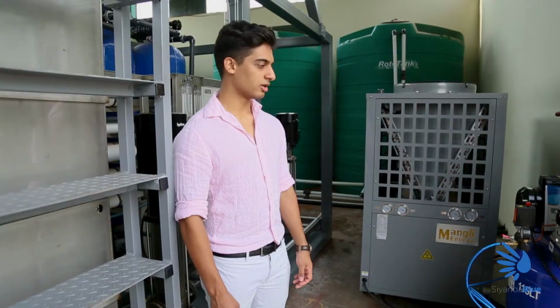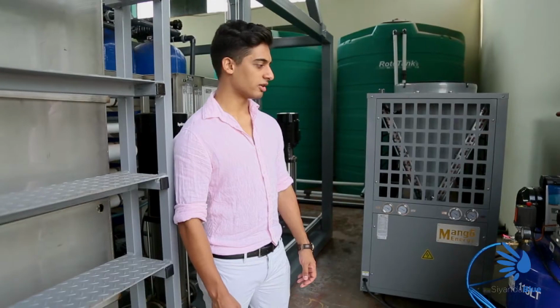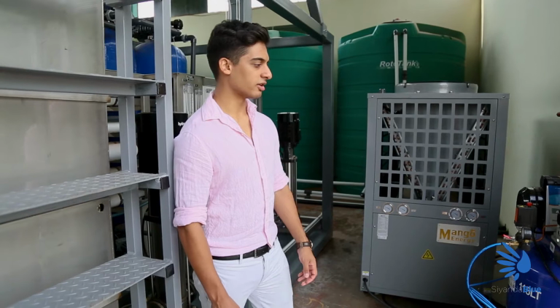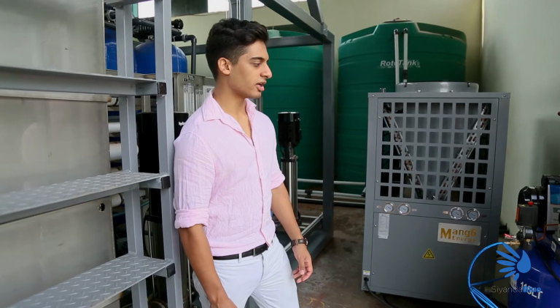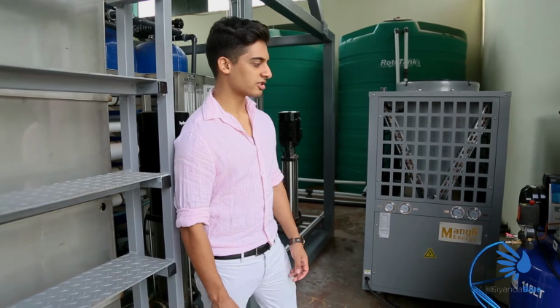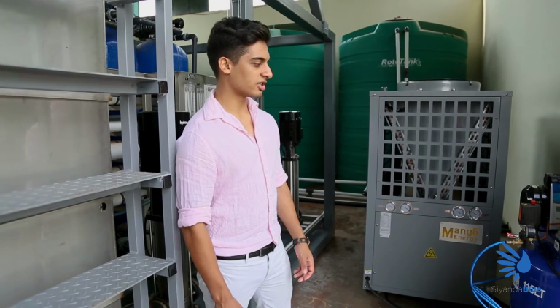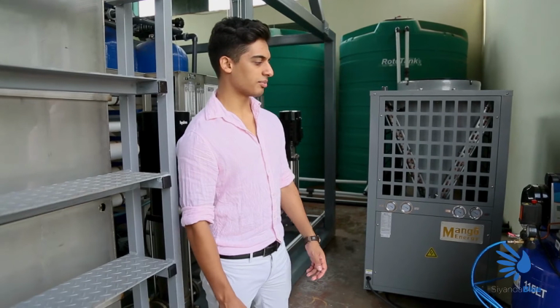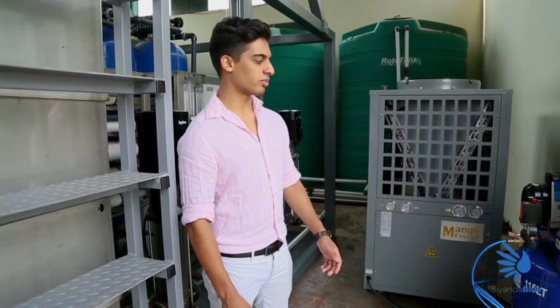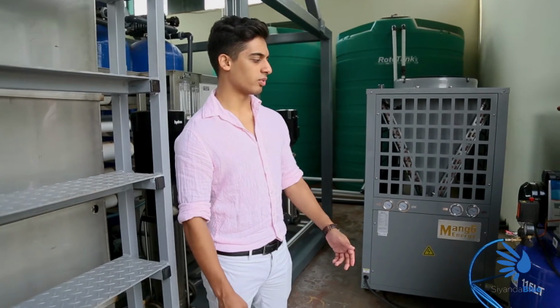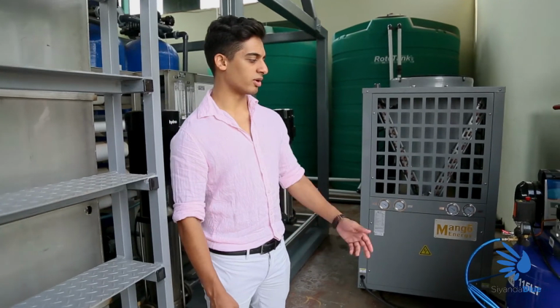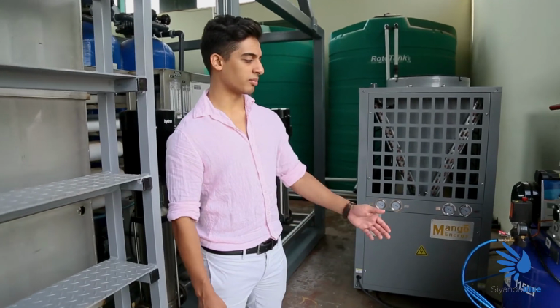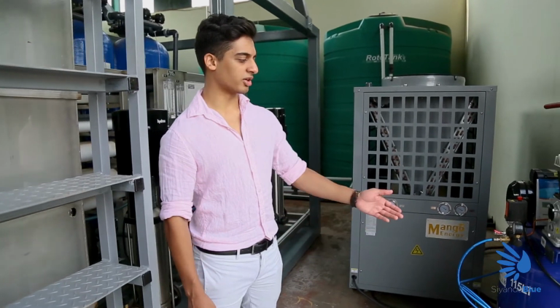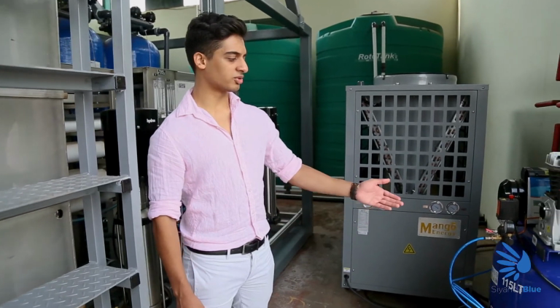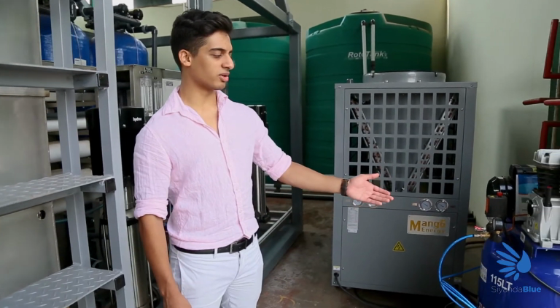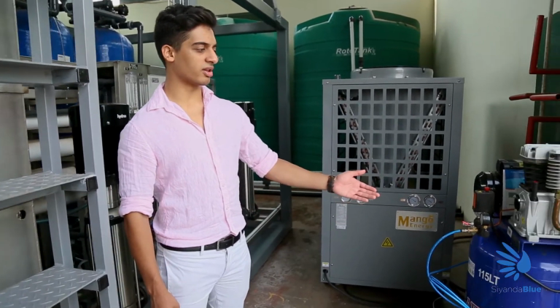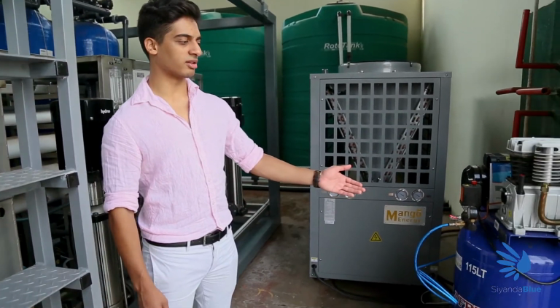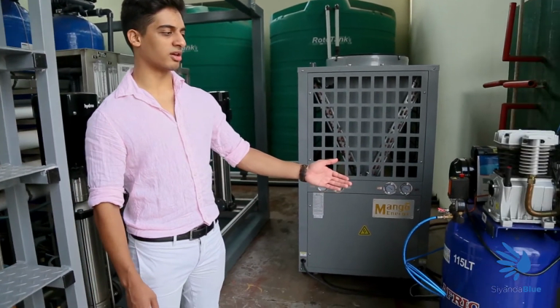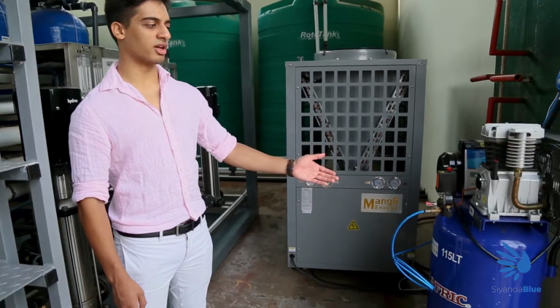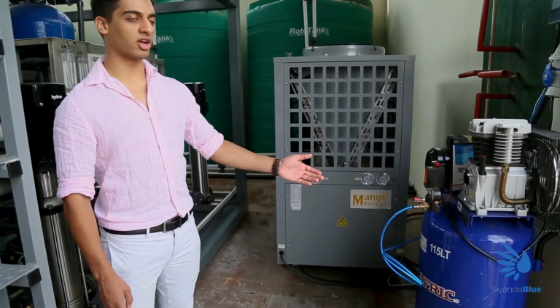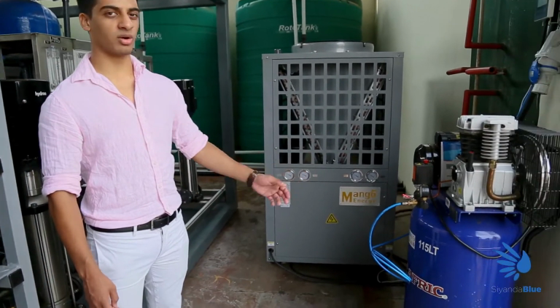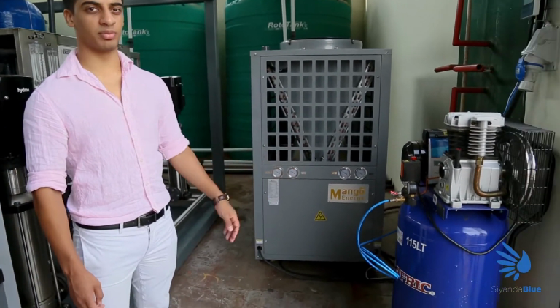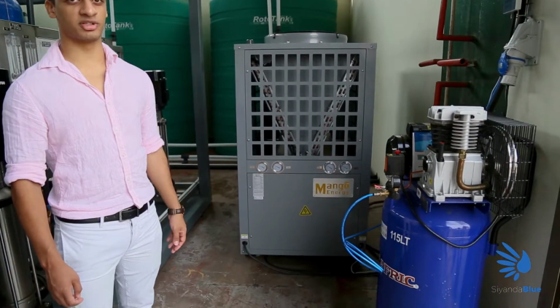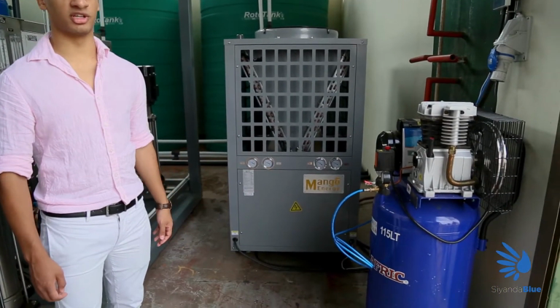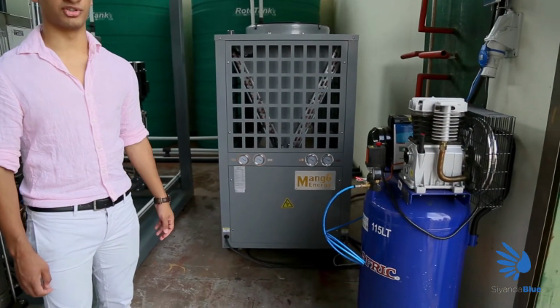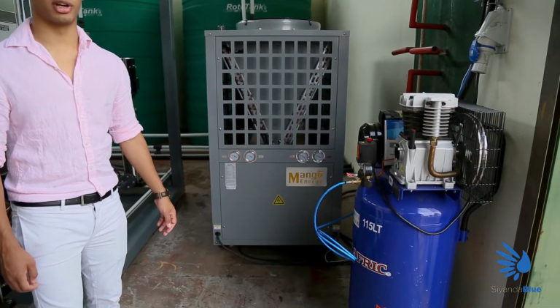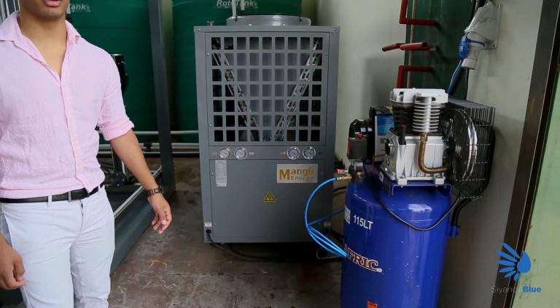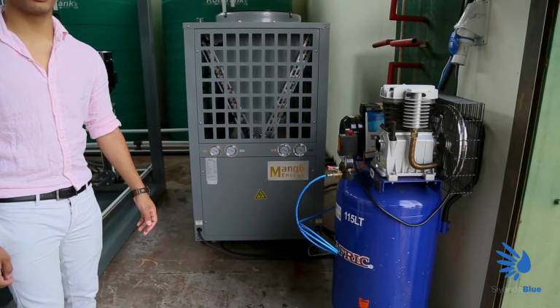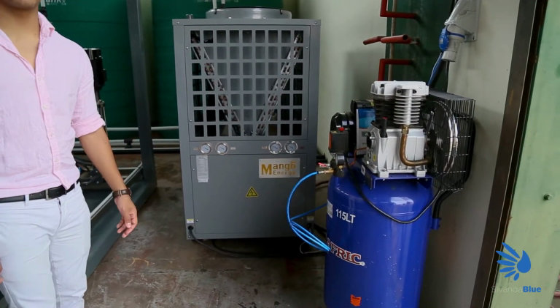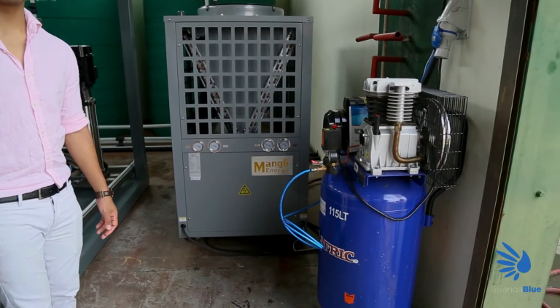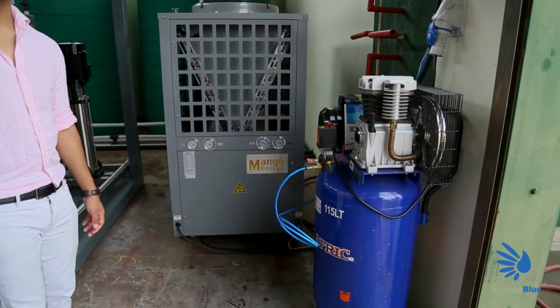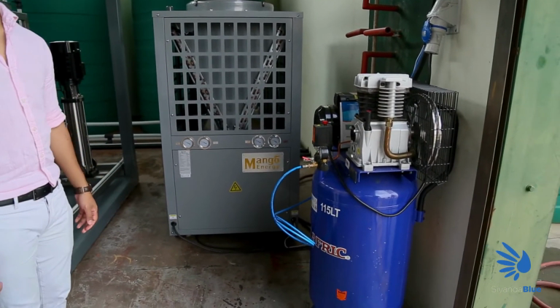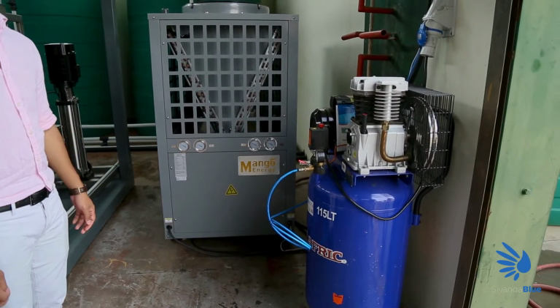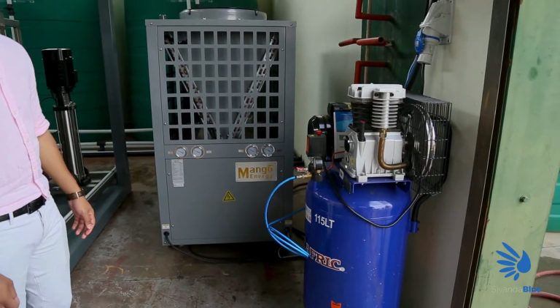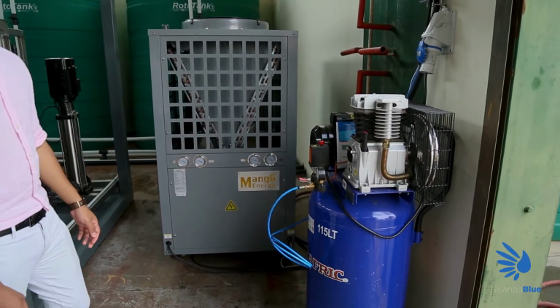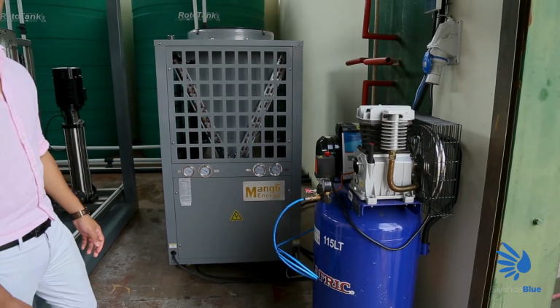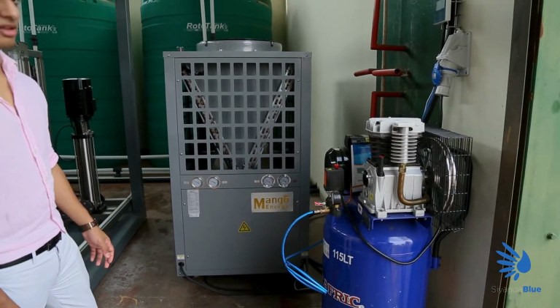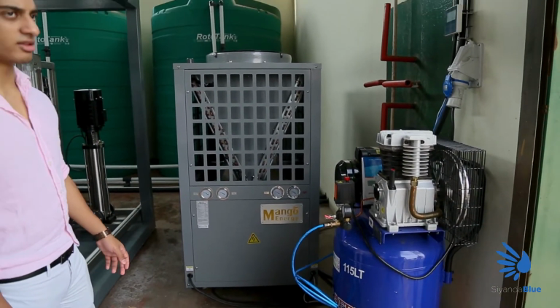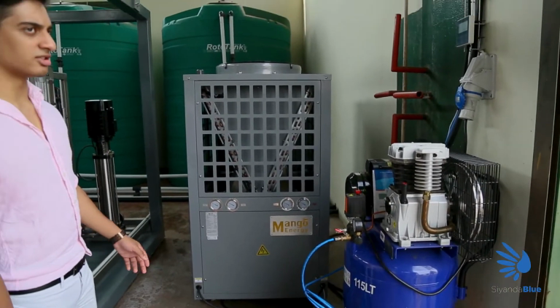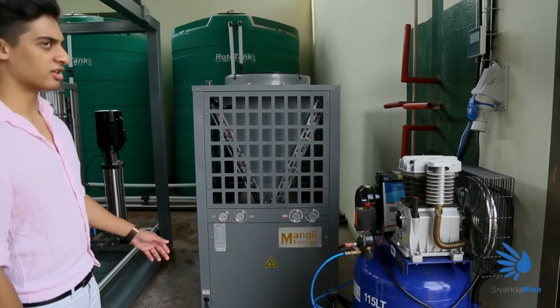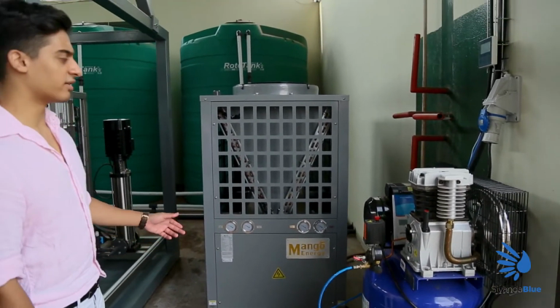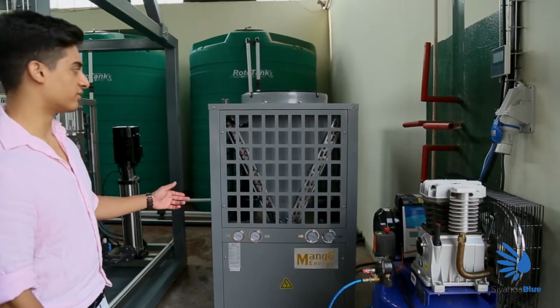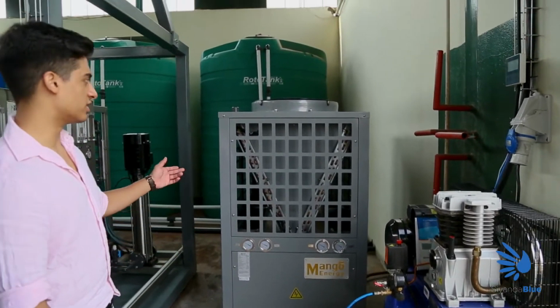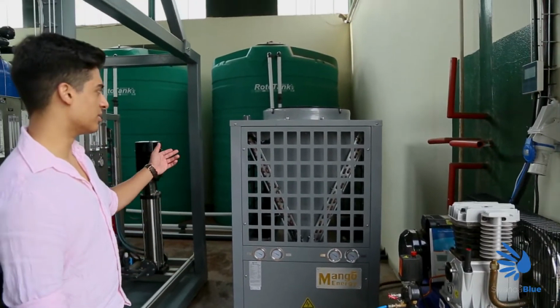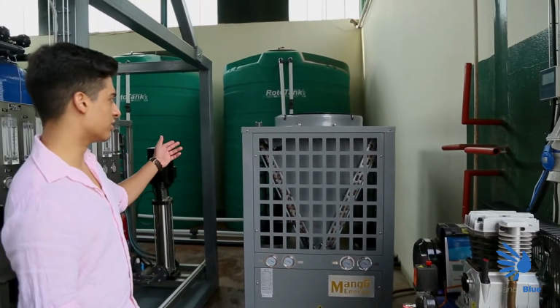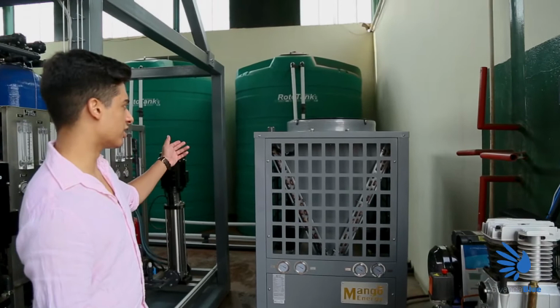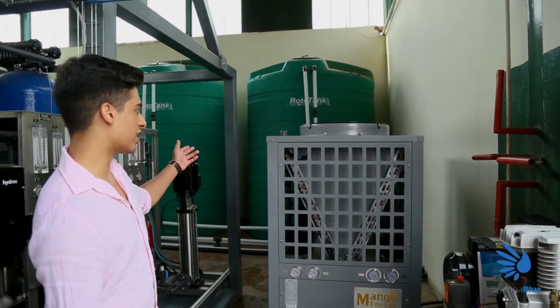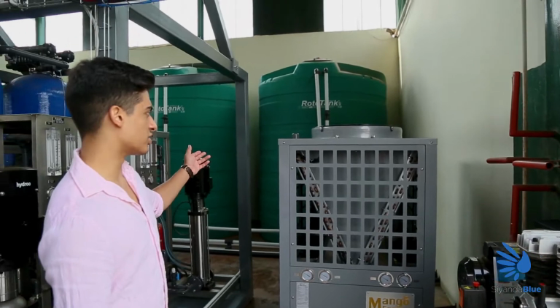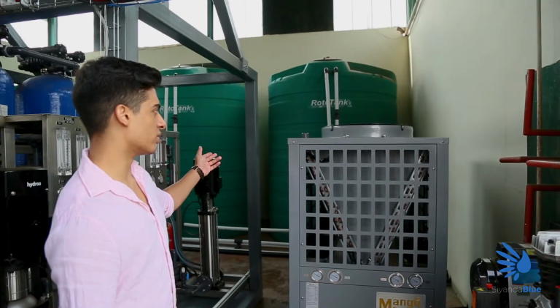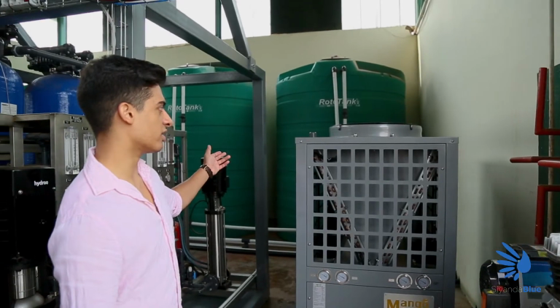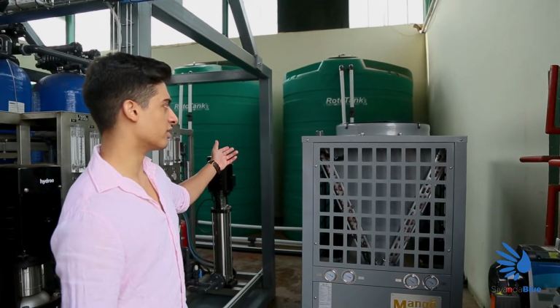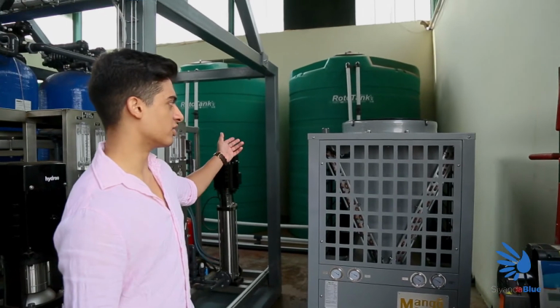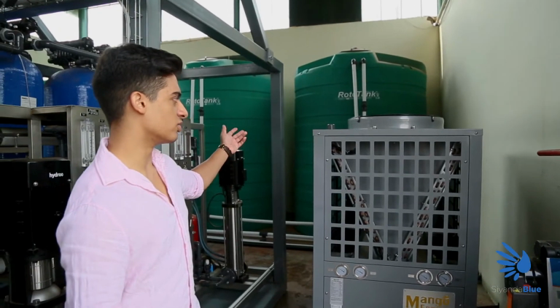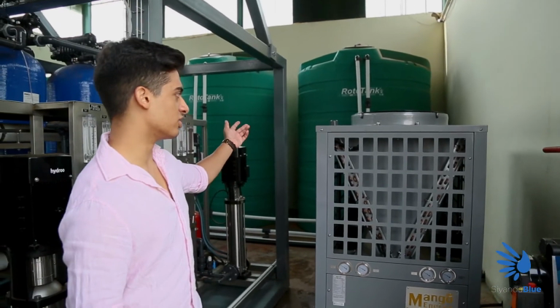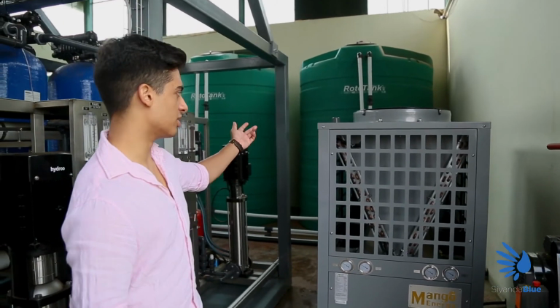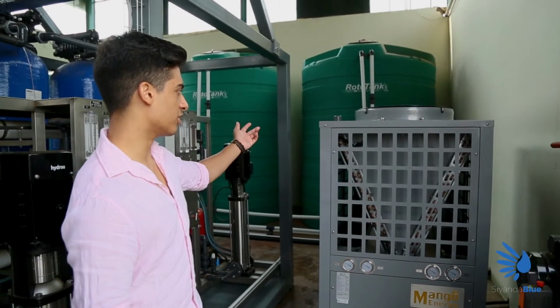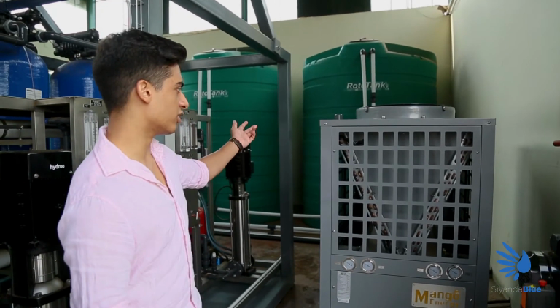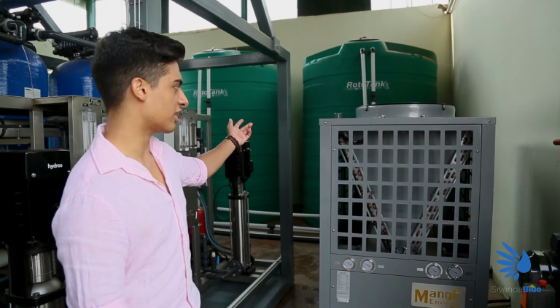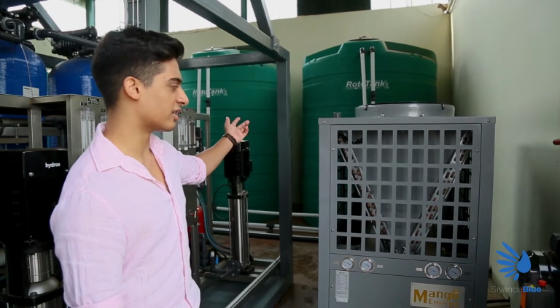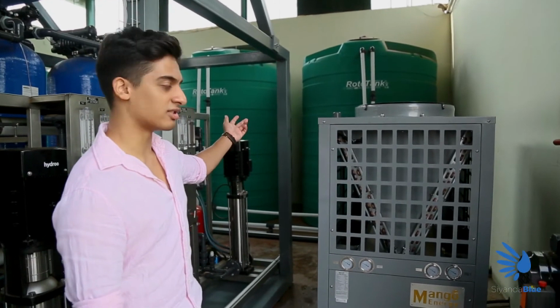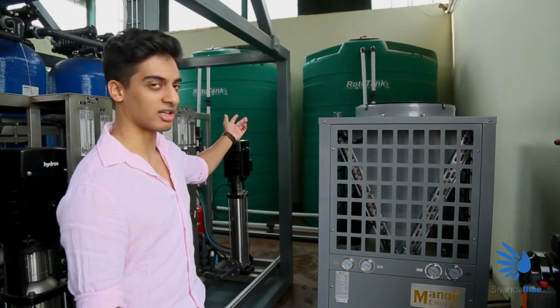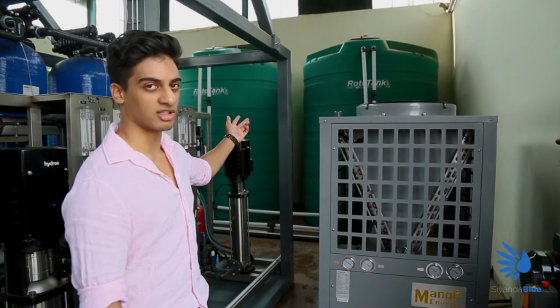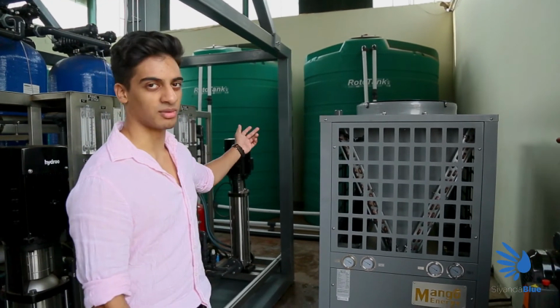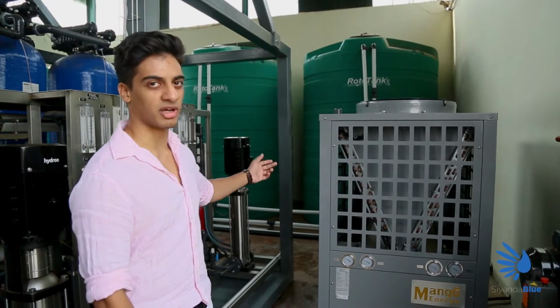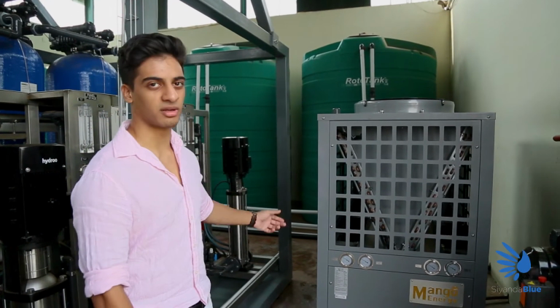In the next step we want to make sure that the air compressor is running and that there's enough demineralized water in the two demineralized tanks in the back.